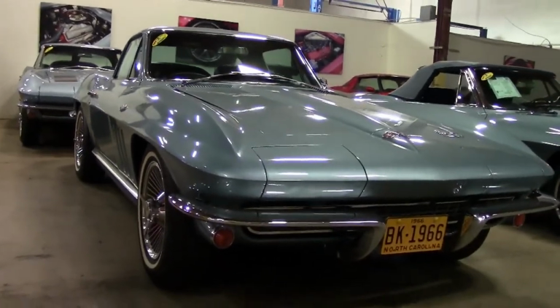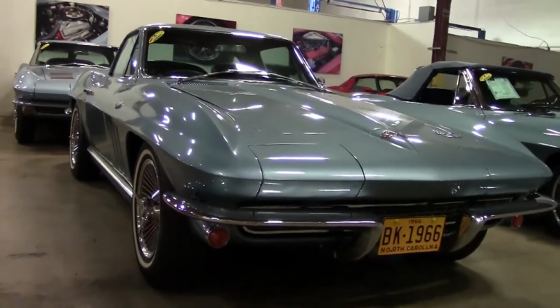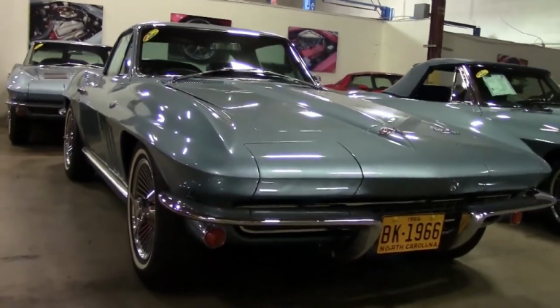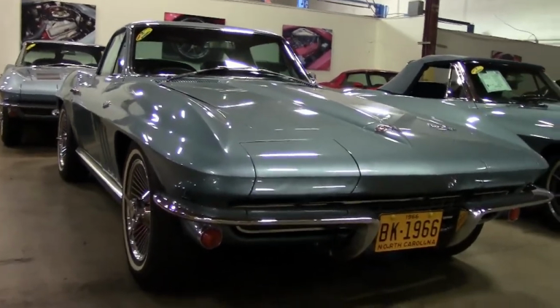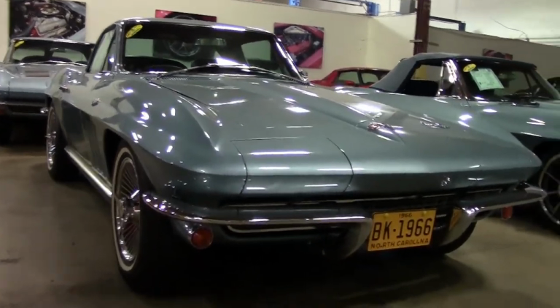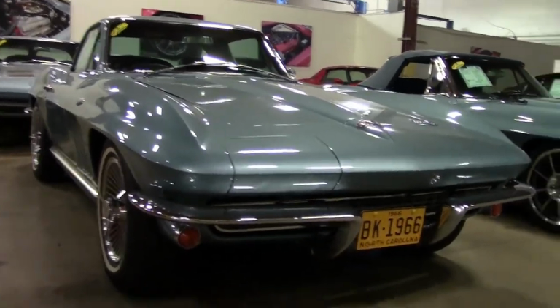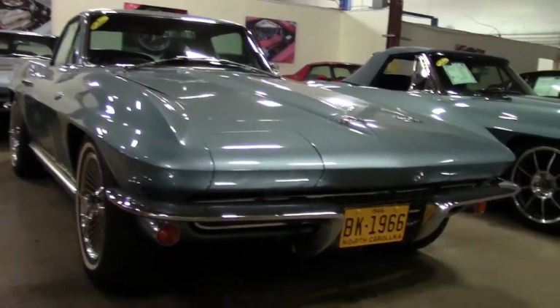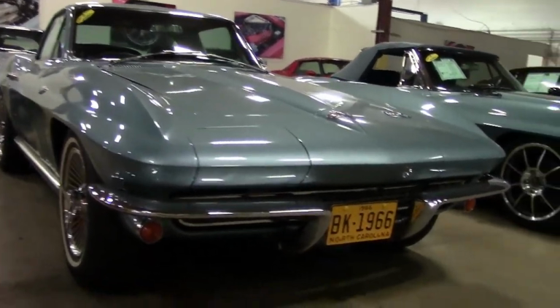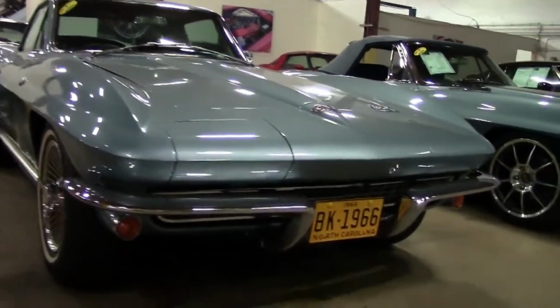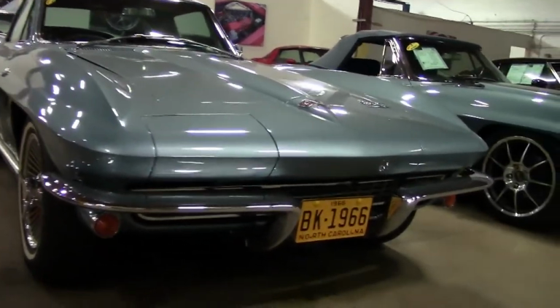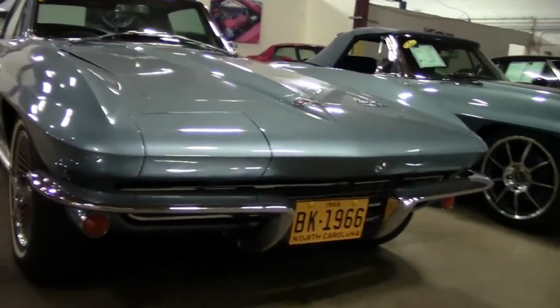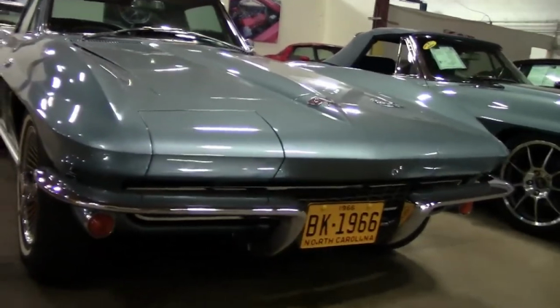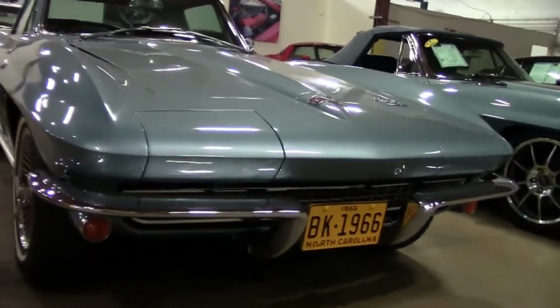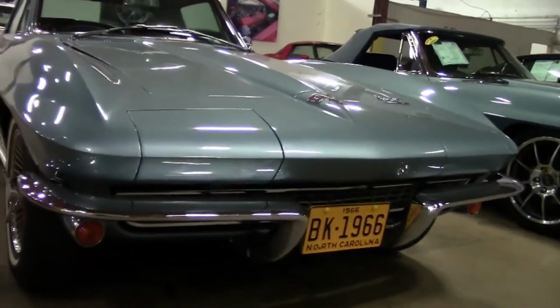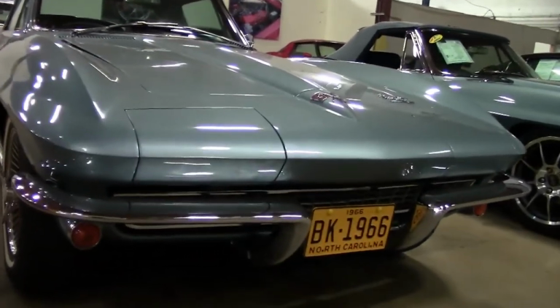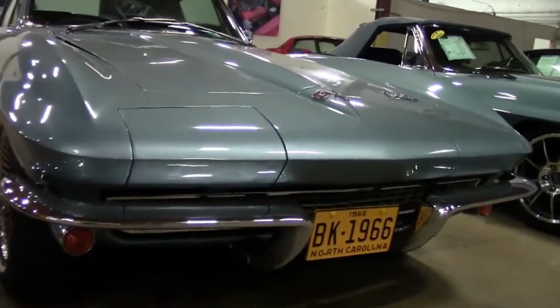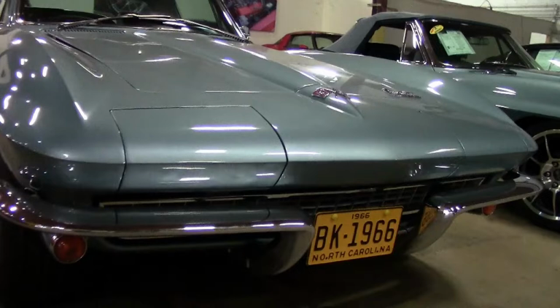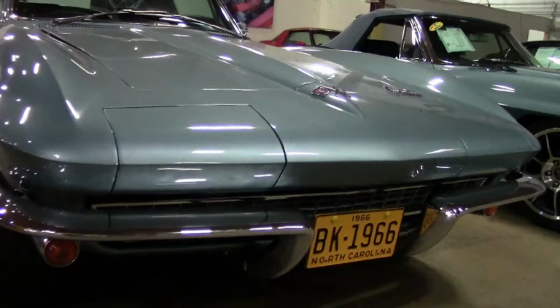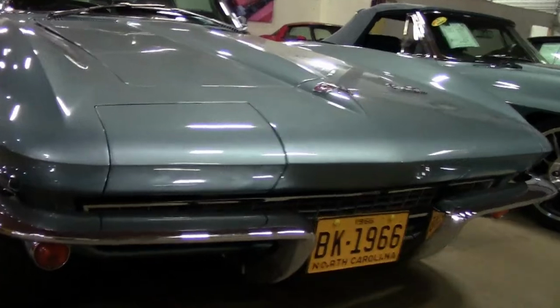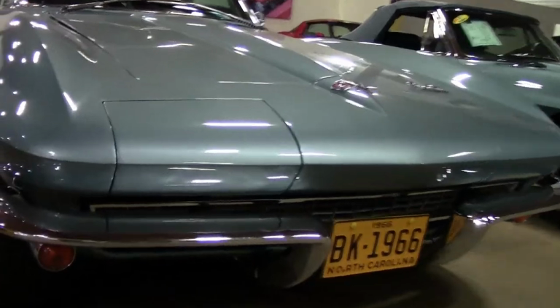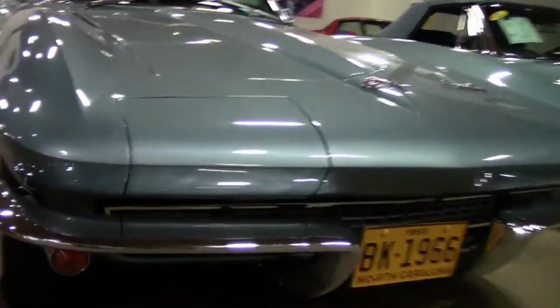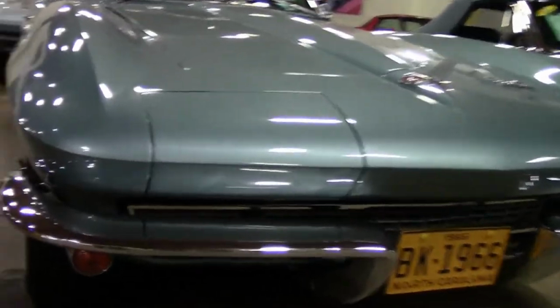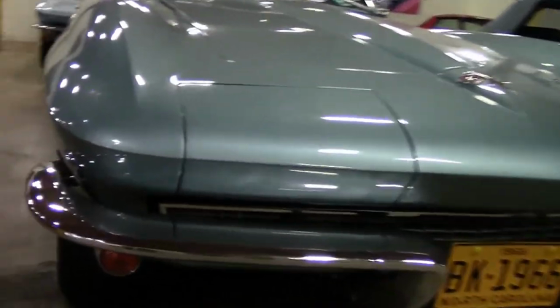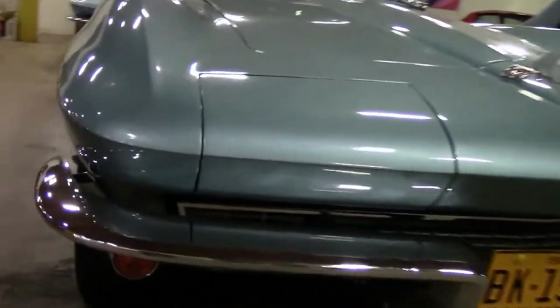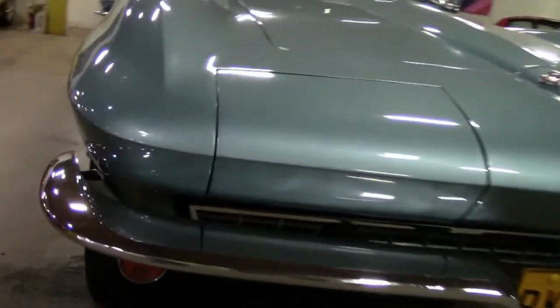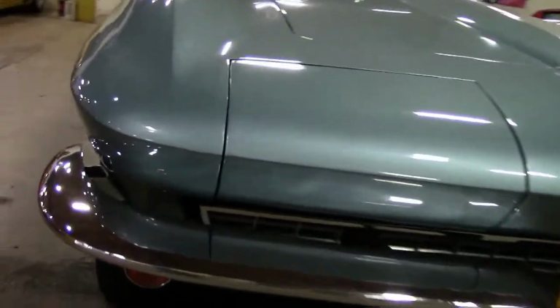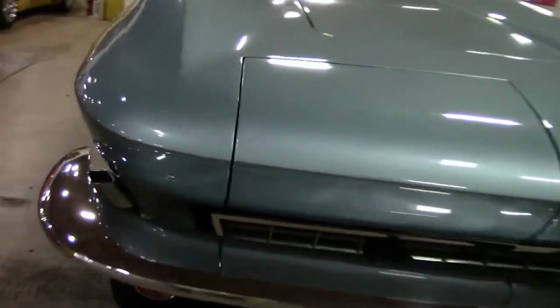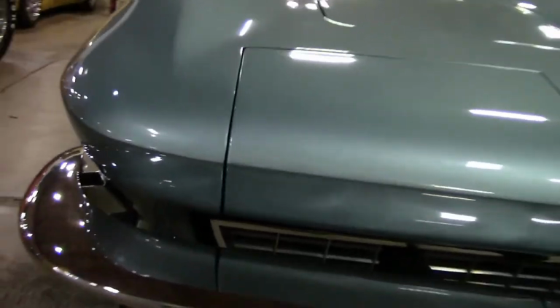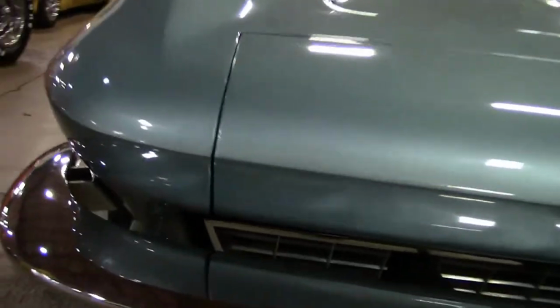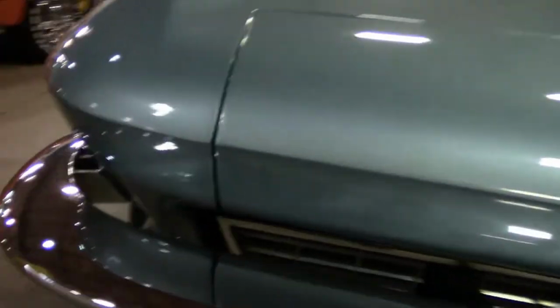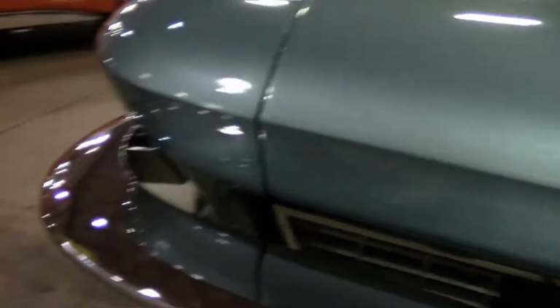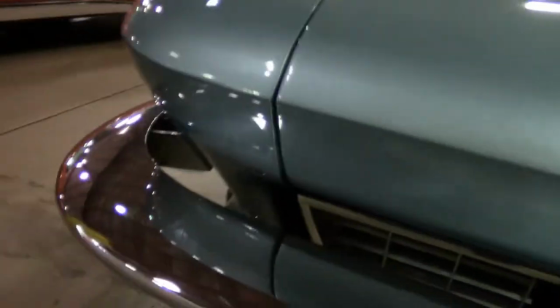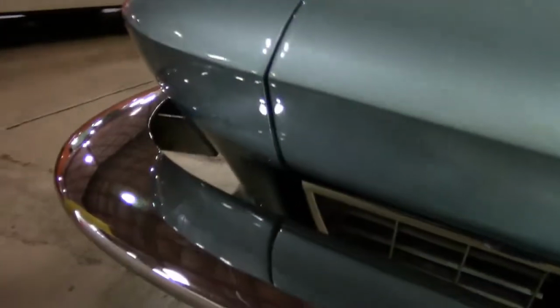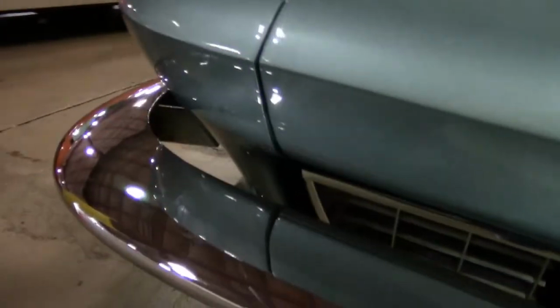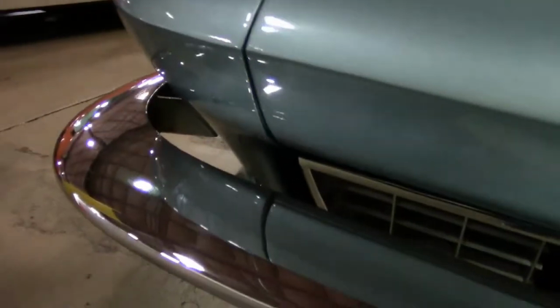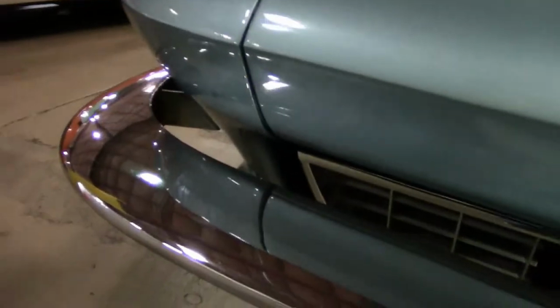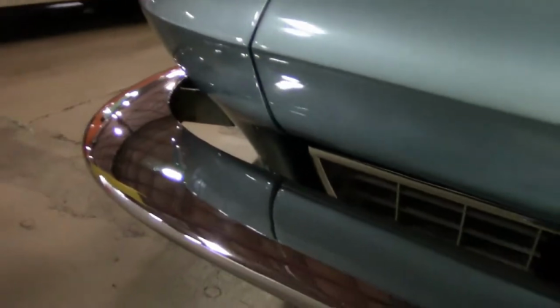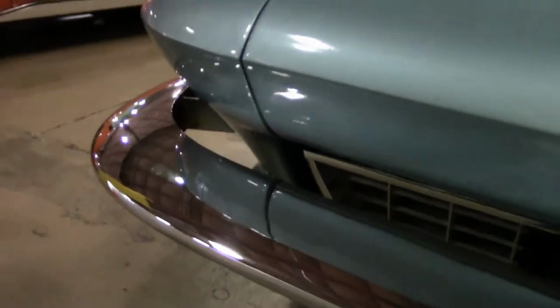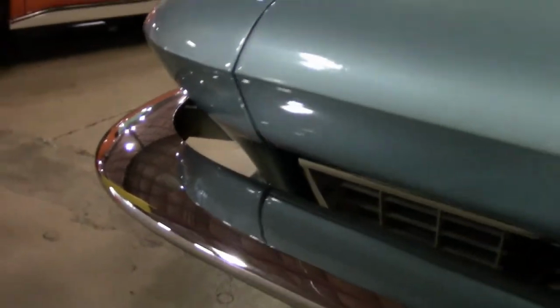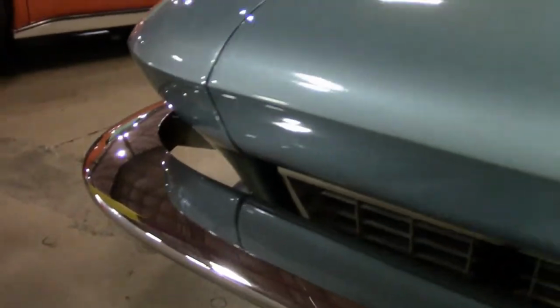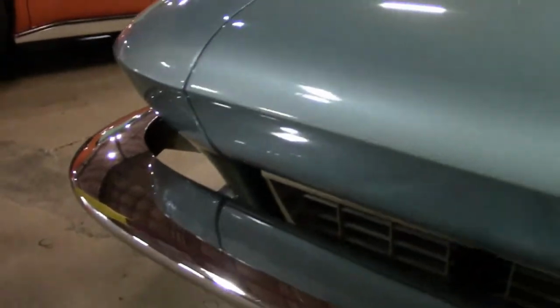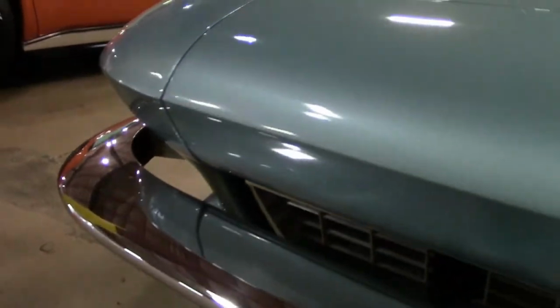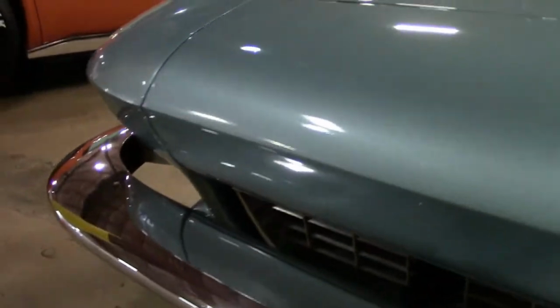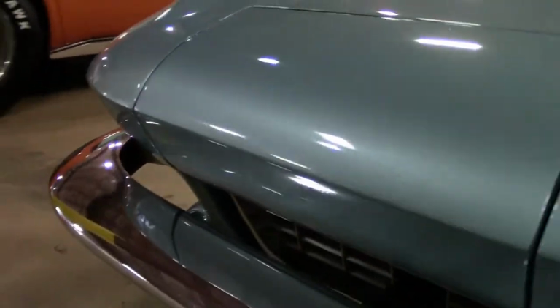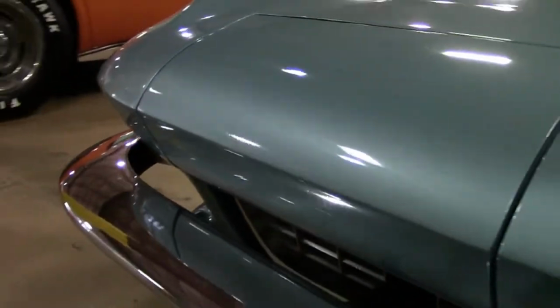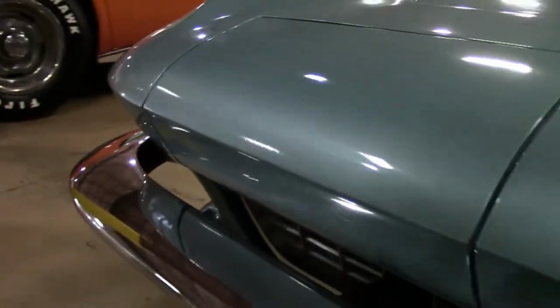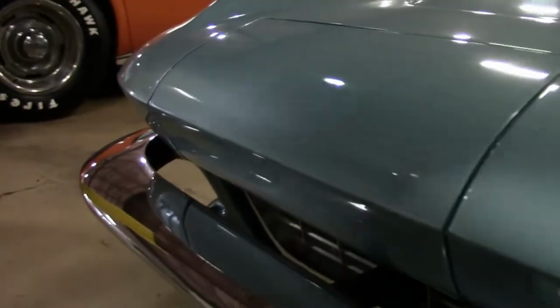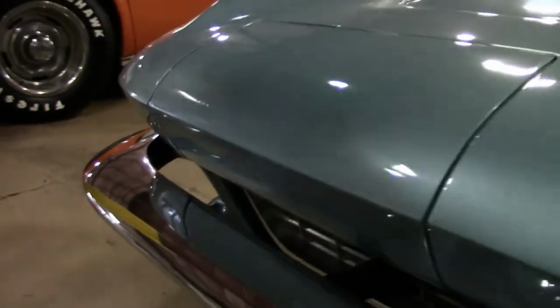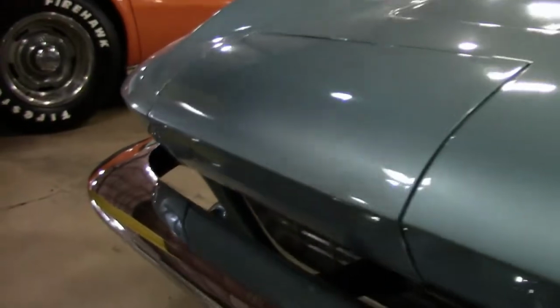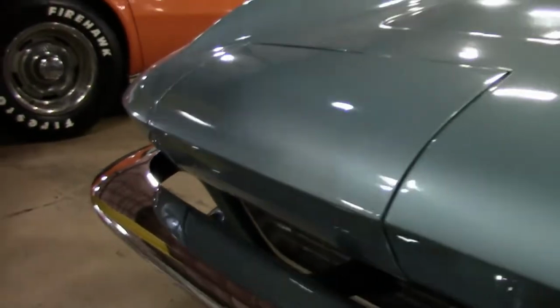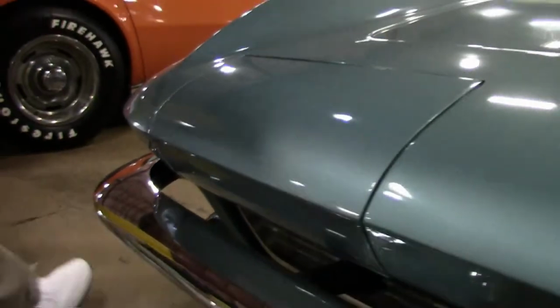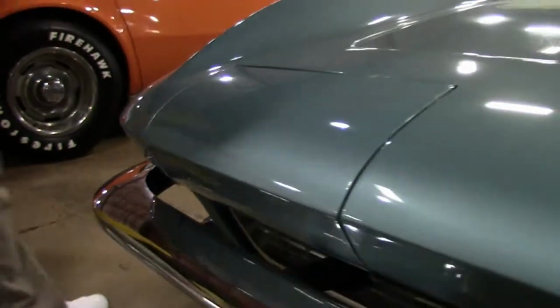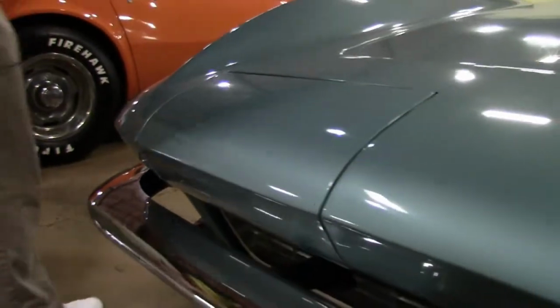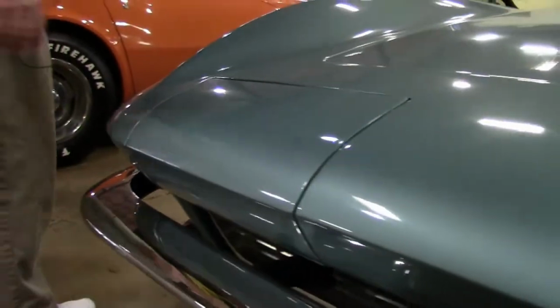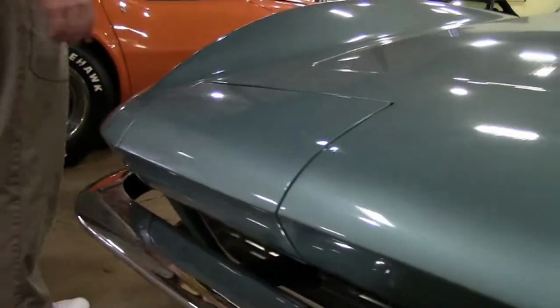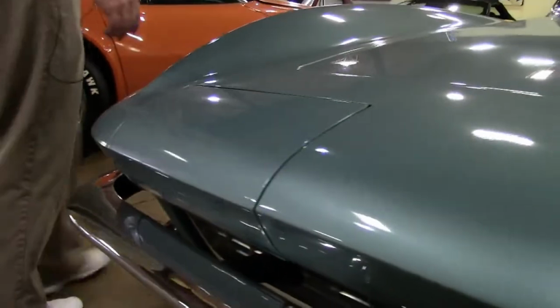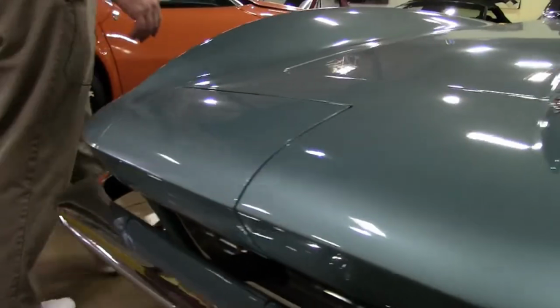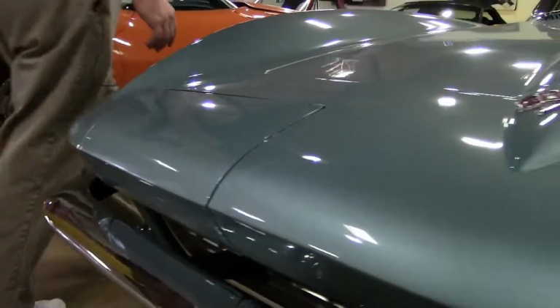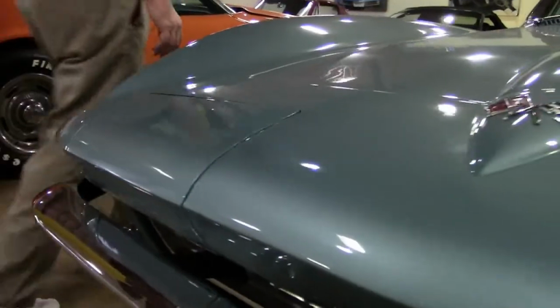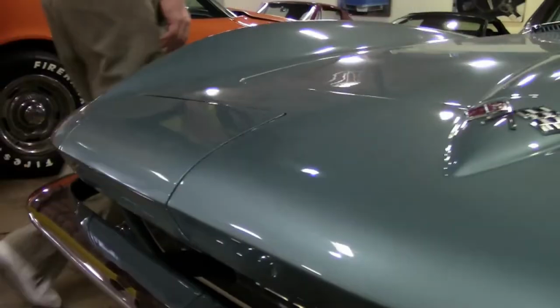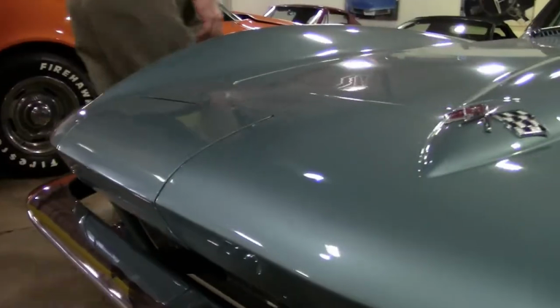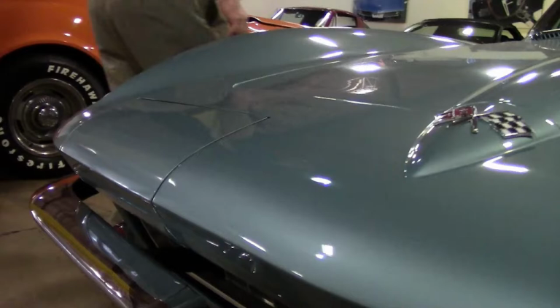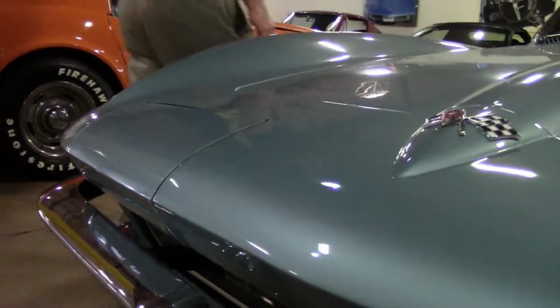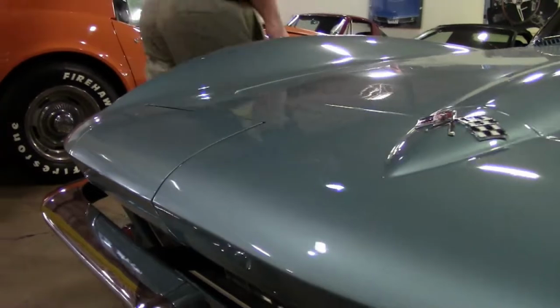As you can see paint-wise, the paint is in excellent shape. Chrome is nice and crisp, free of any patina.